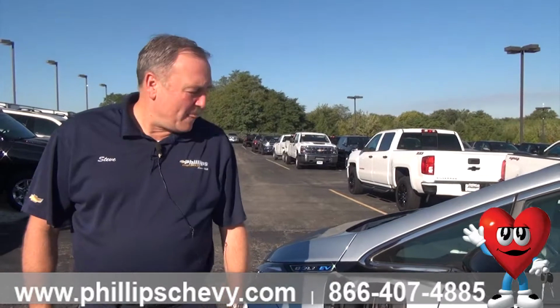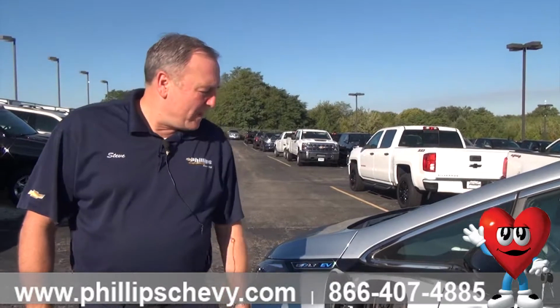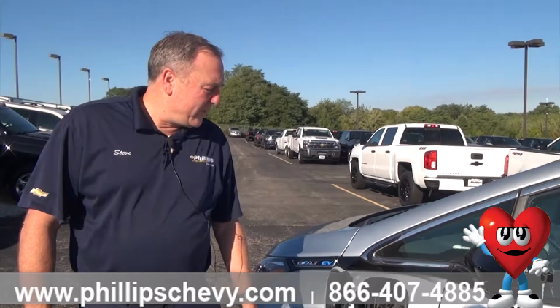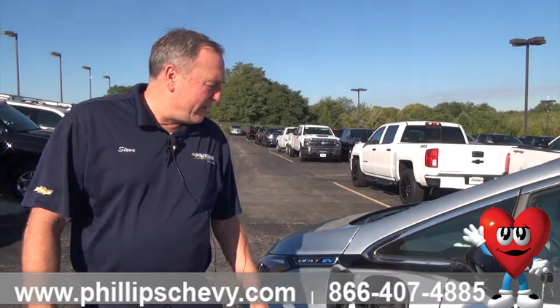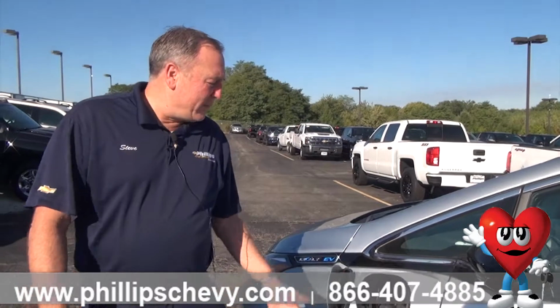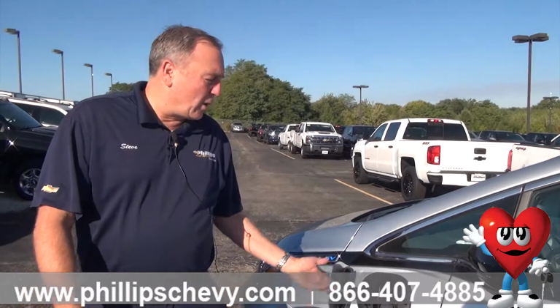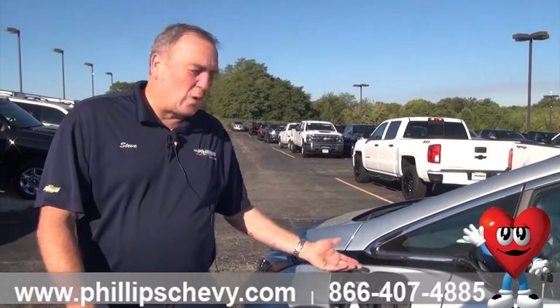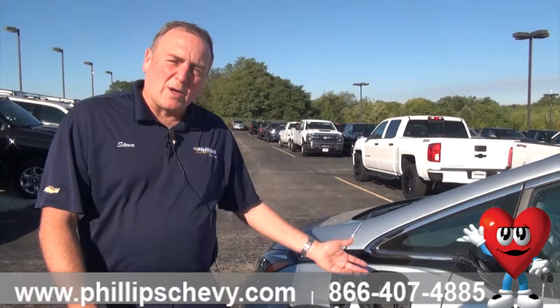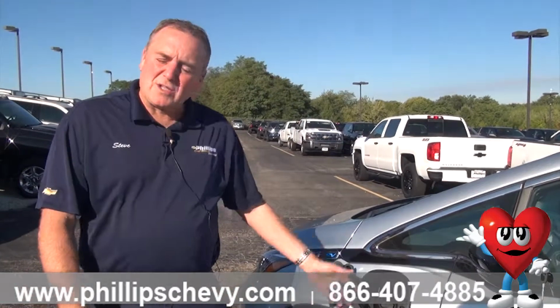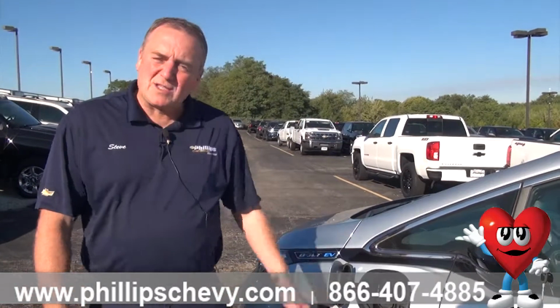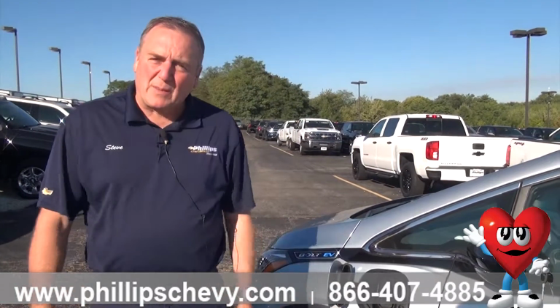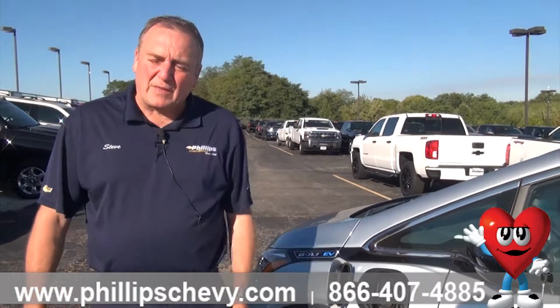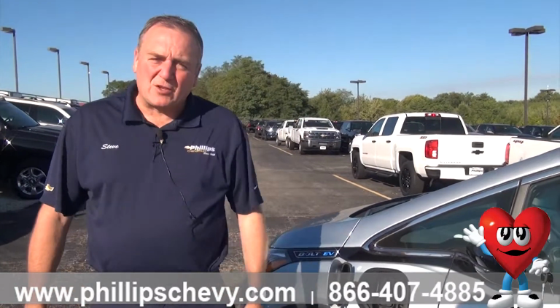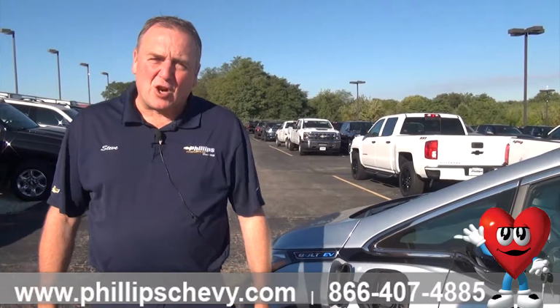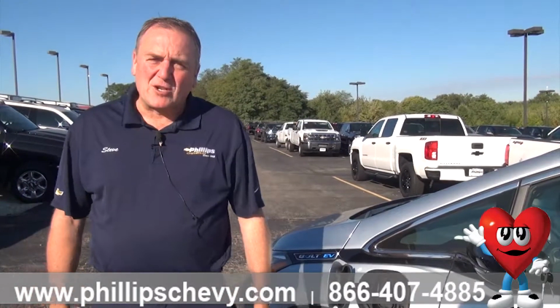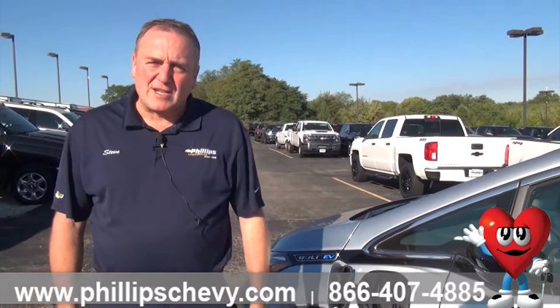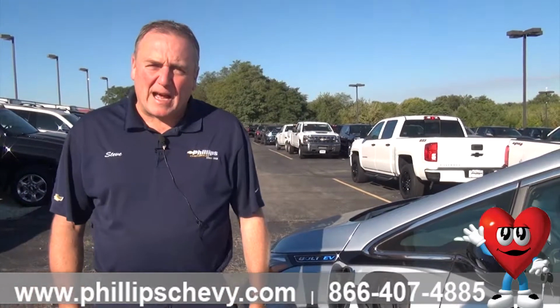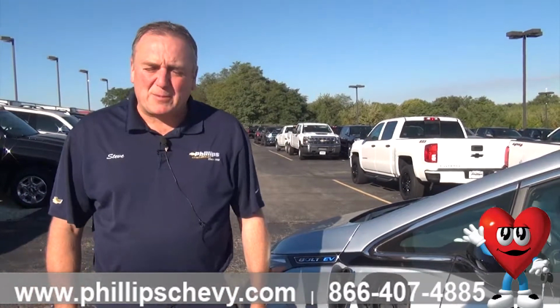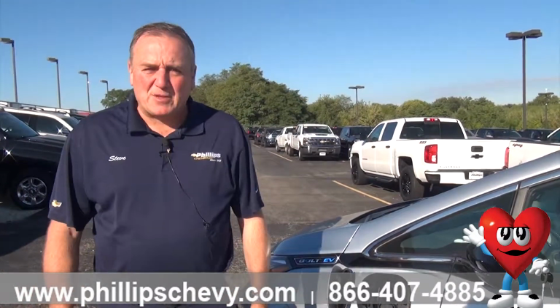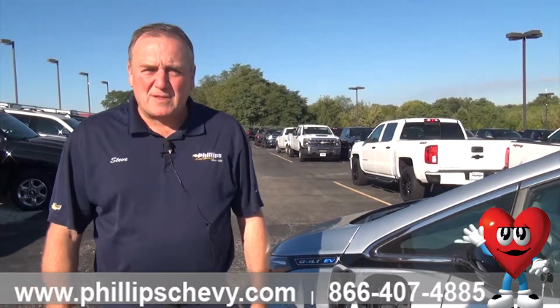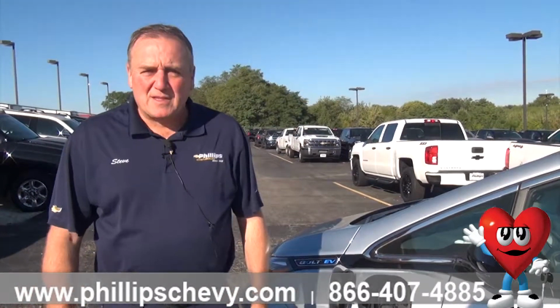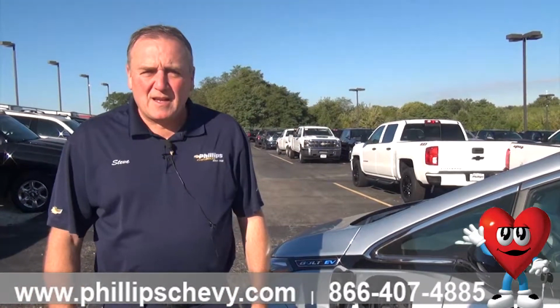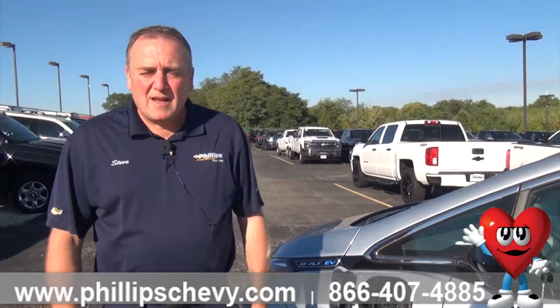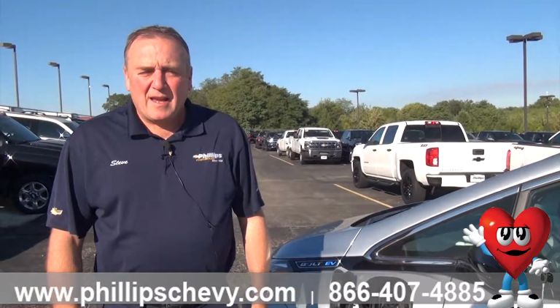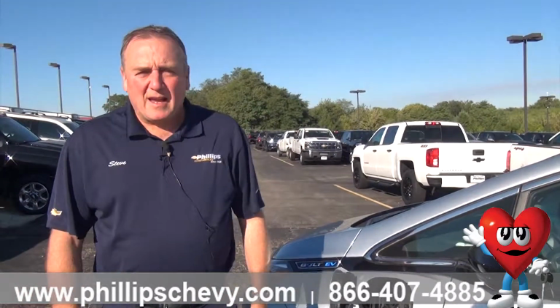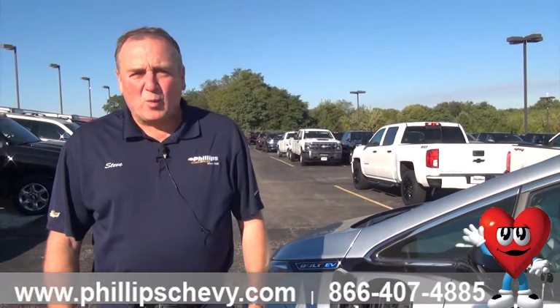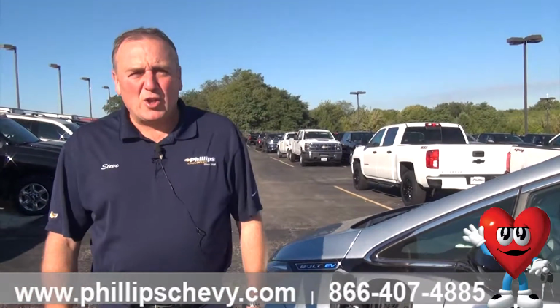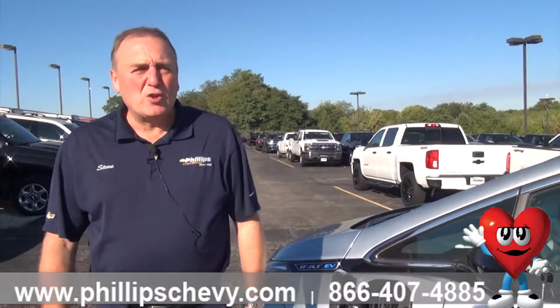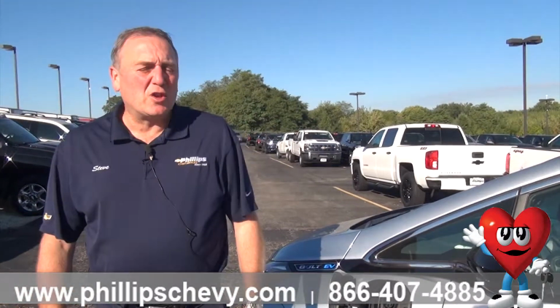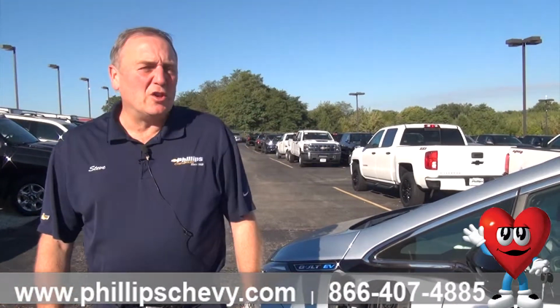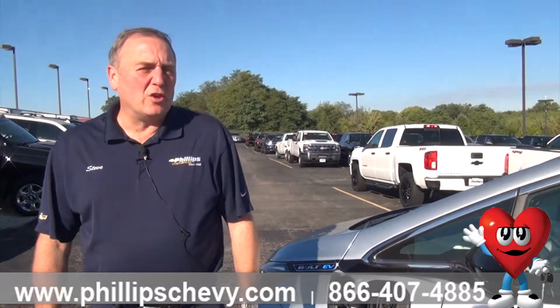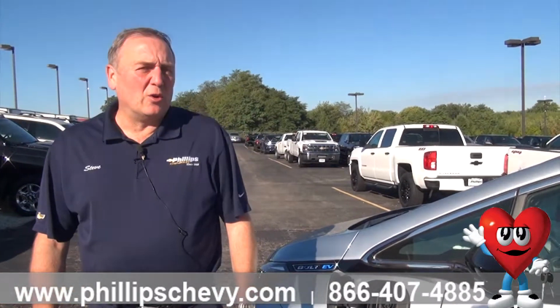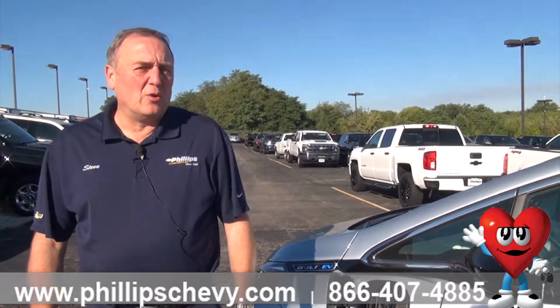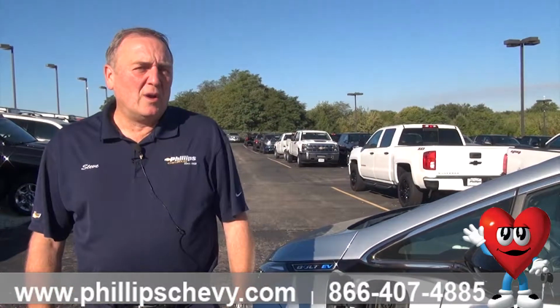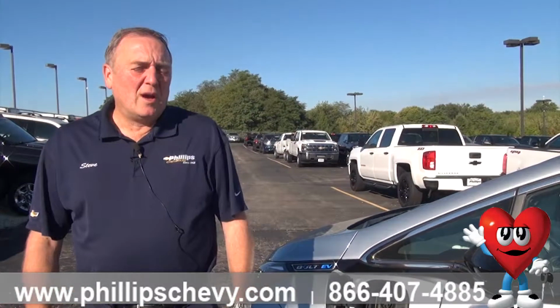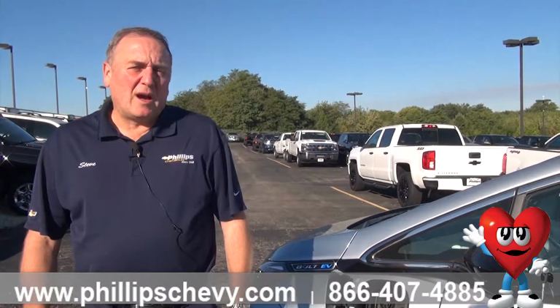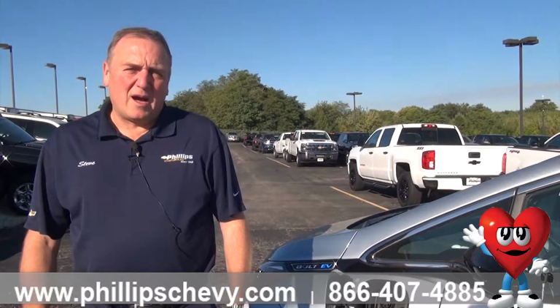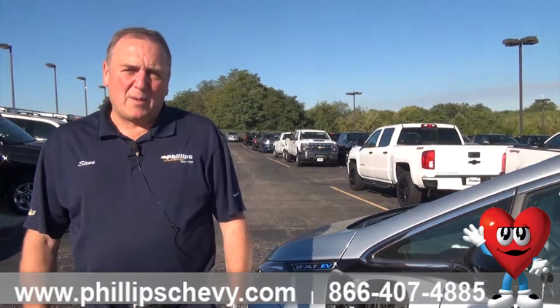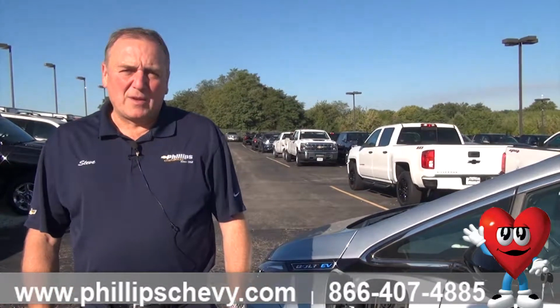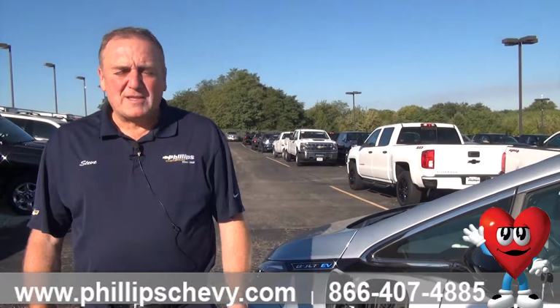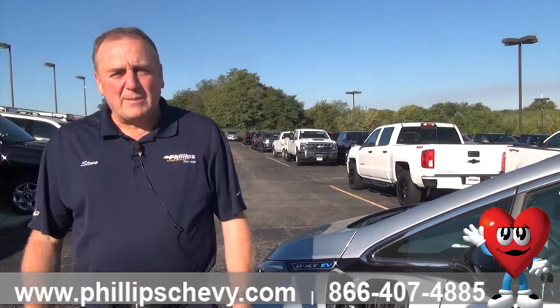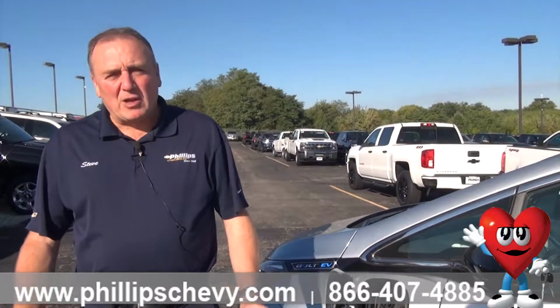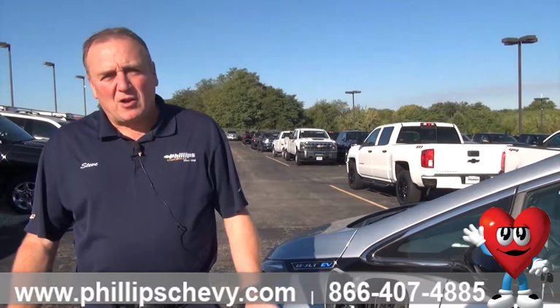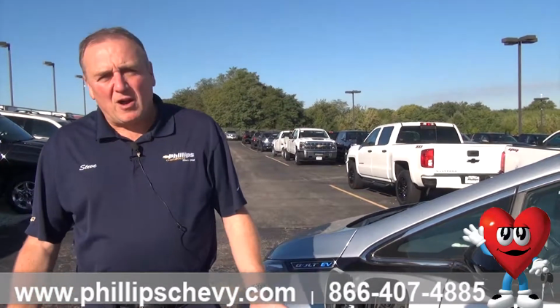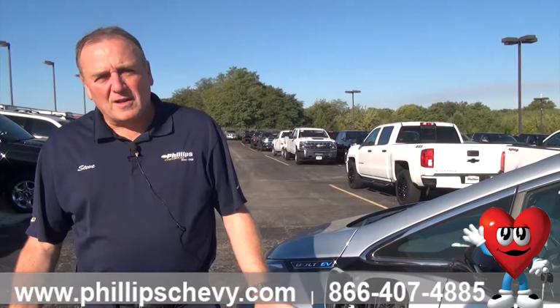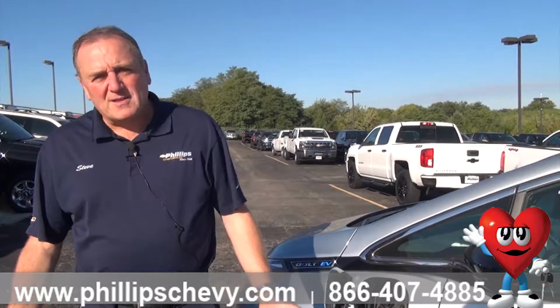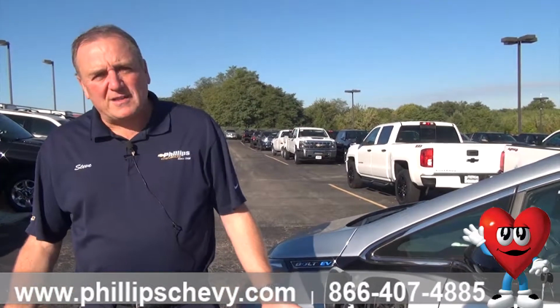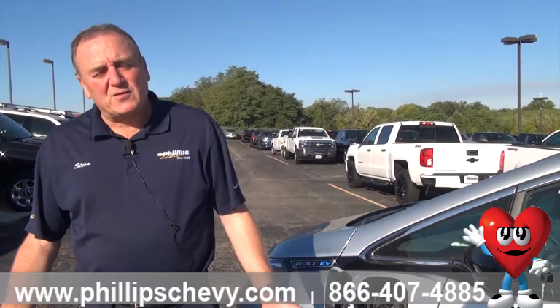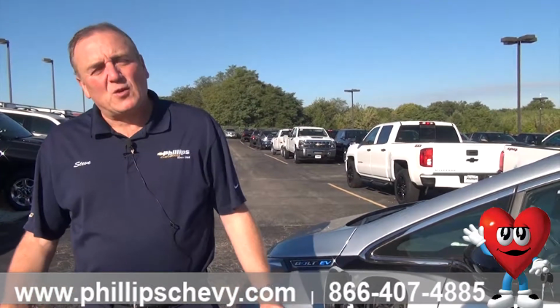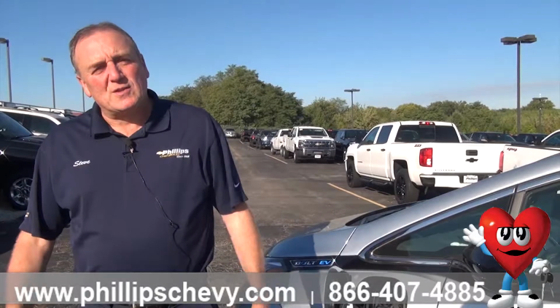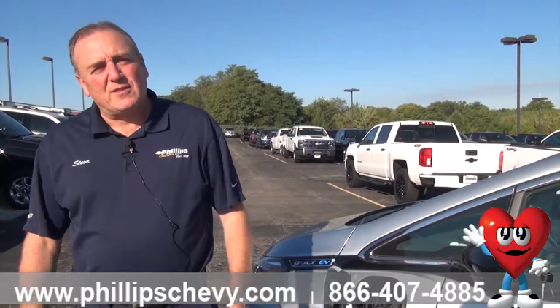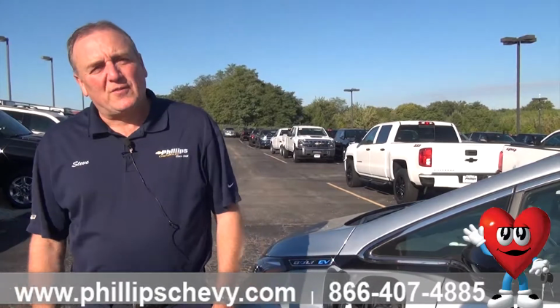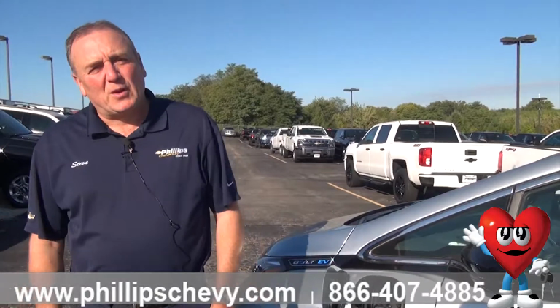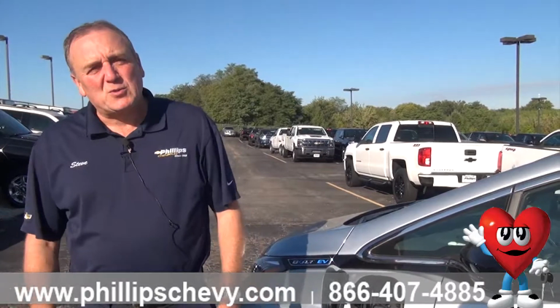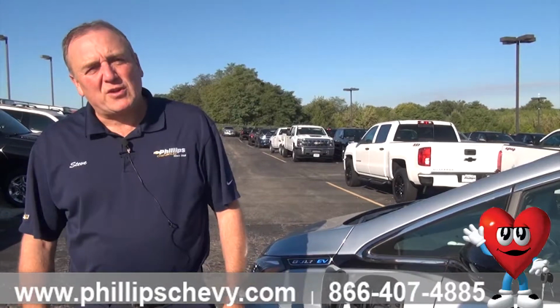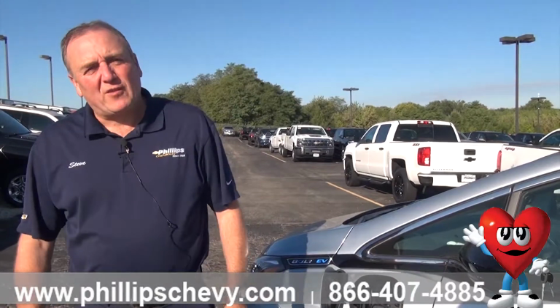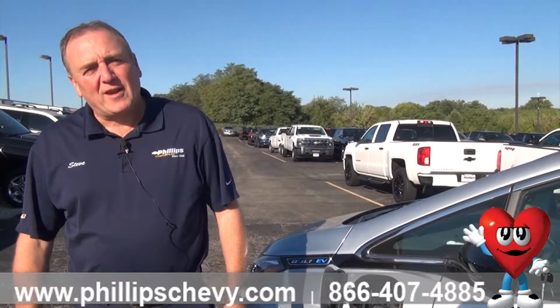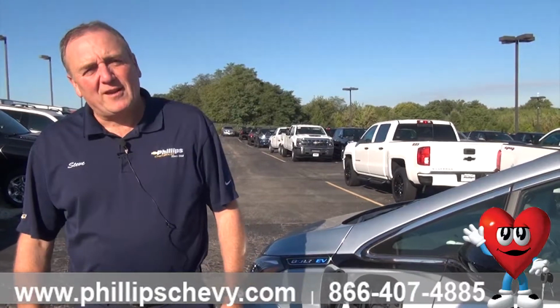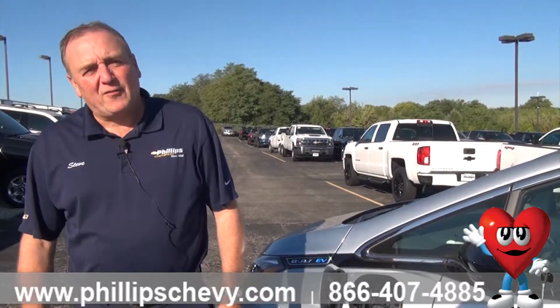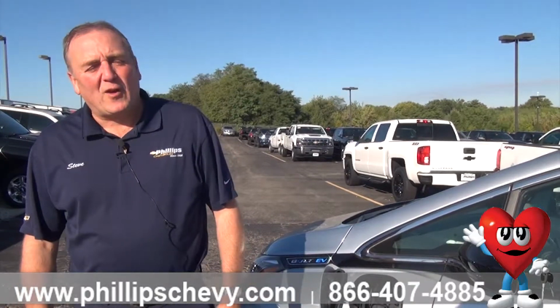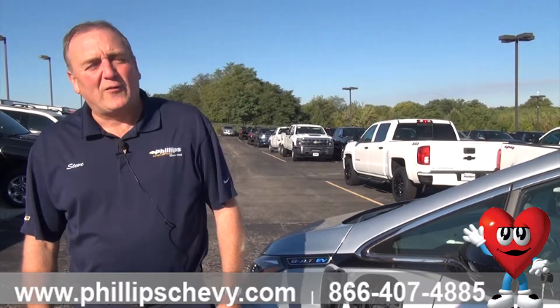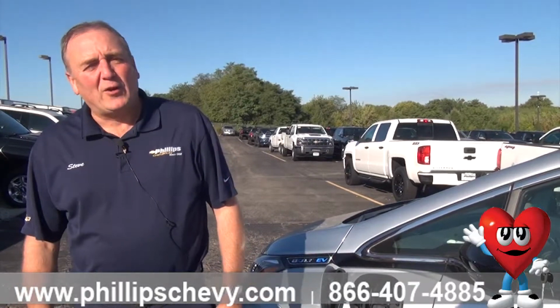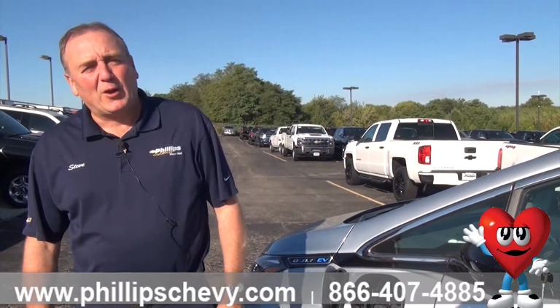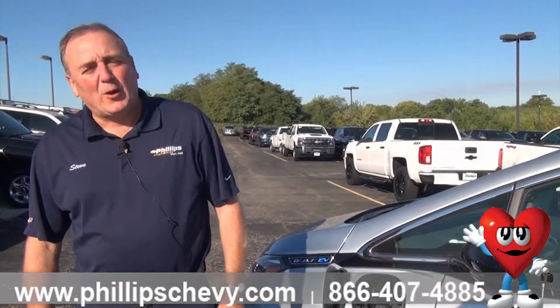If you have any more questions about the charging options and what you can do, please give me a call. It's Steve Sorensen at Phillips Chevrolet in Frankfort, Illinois.